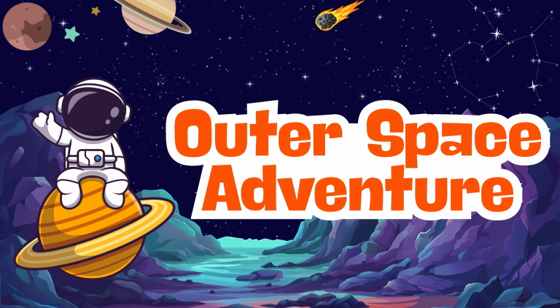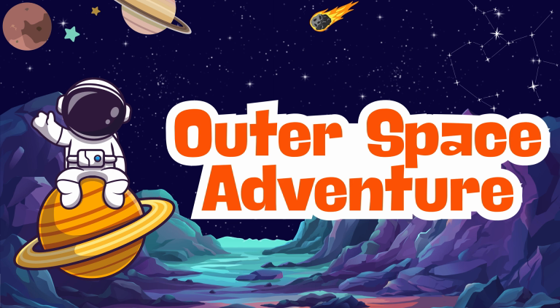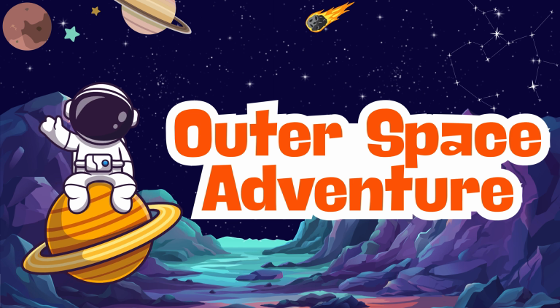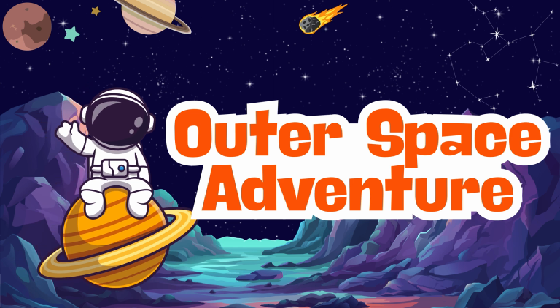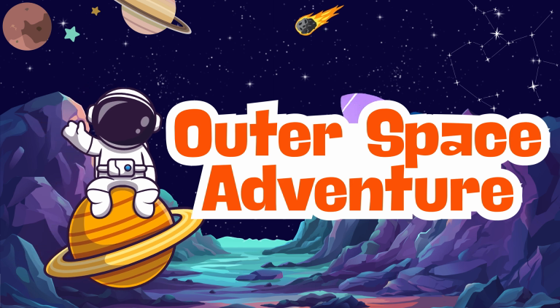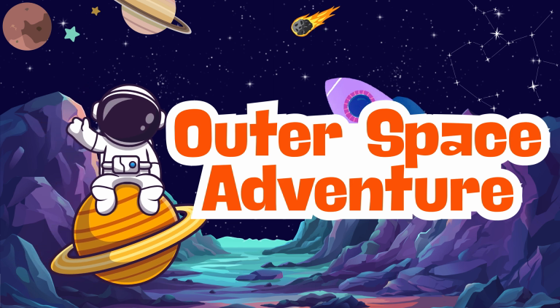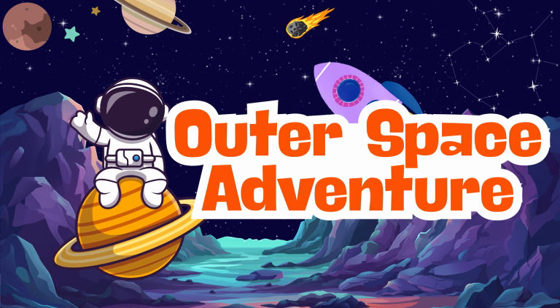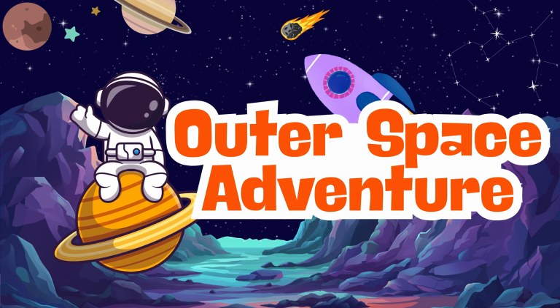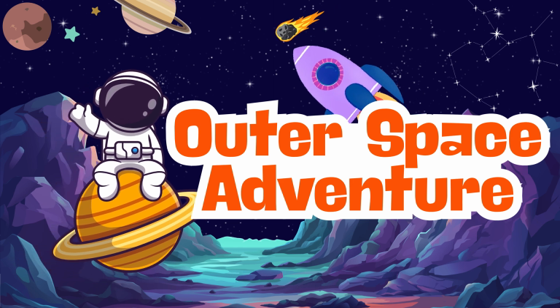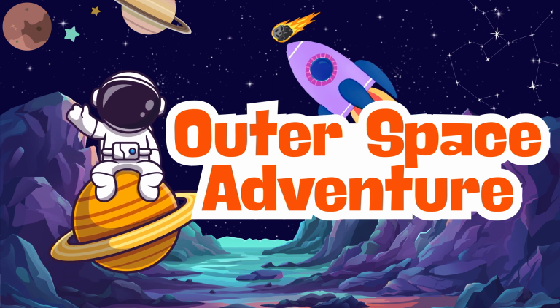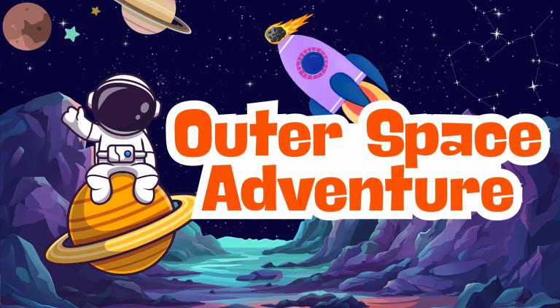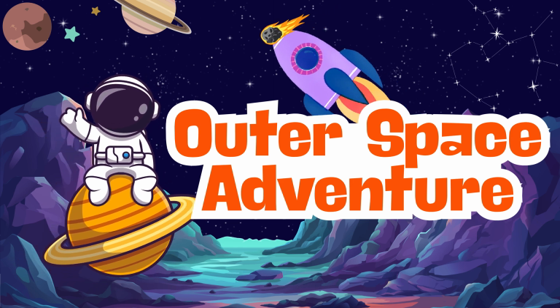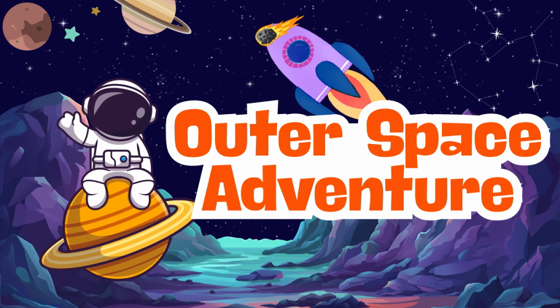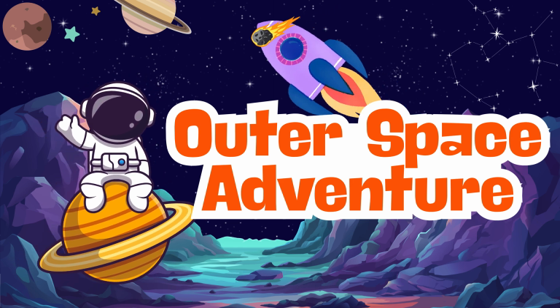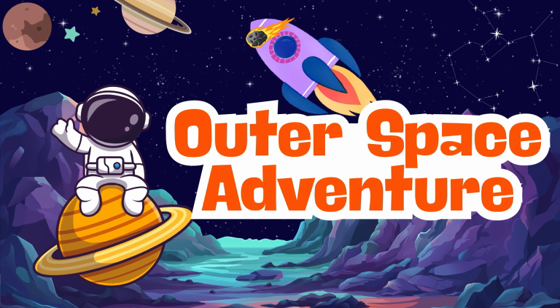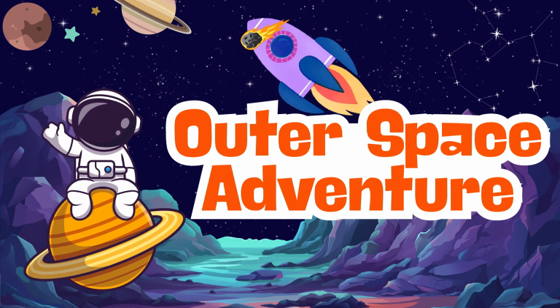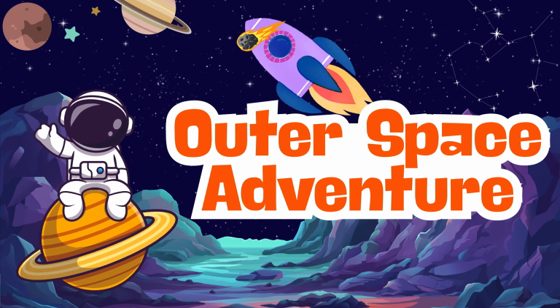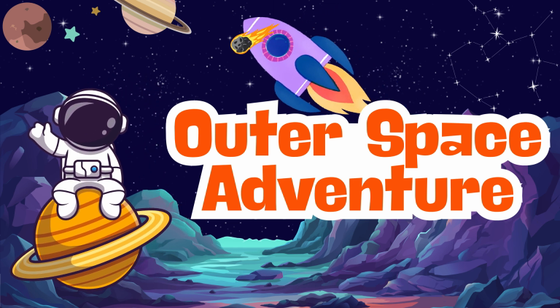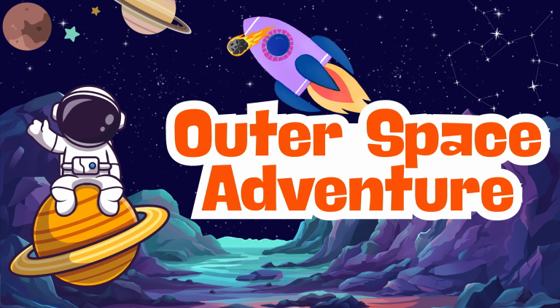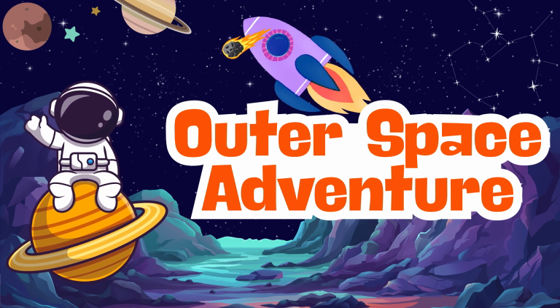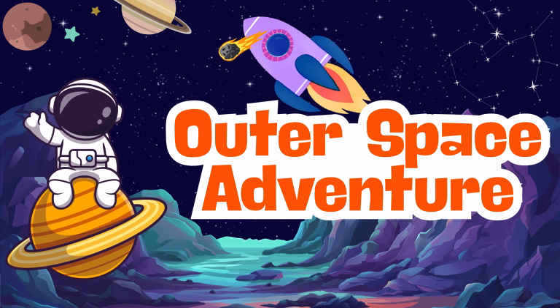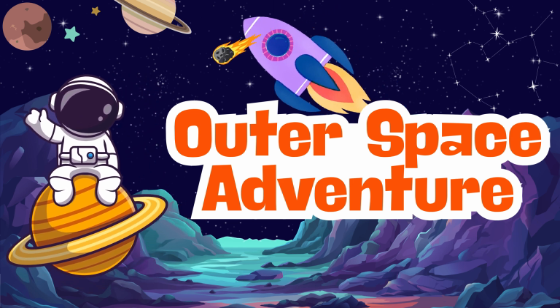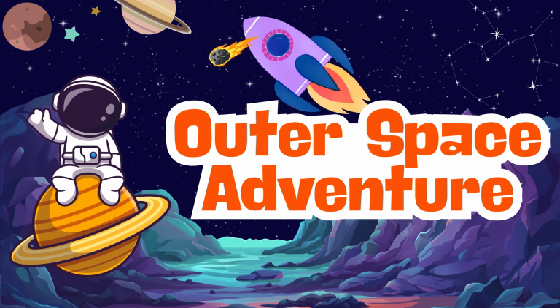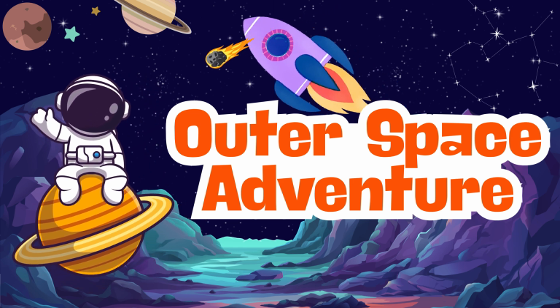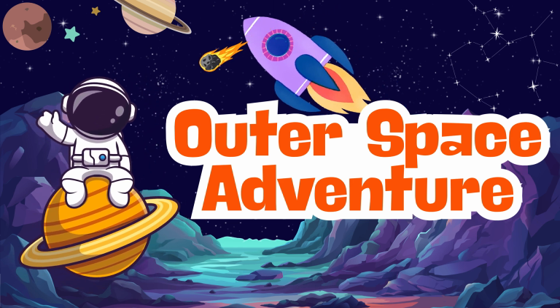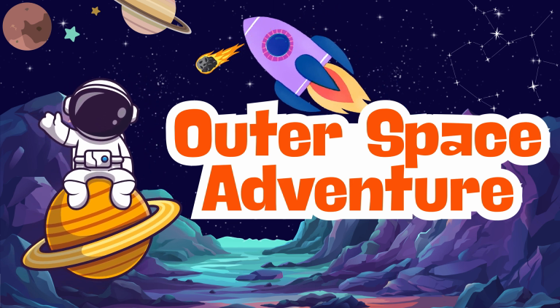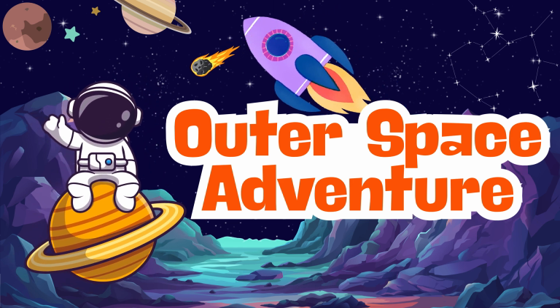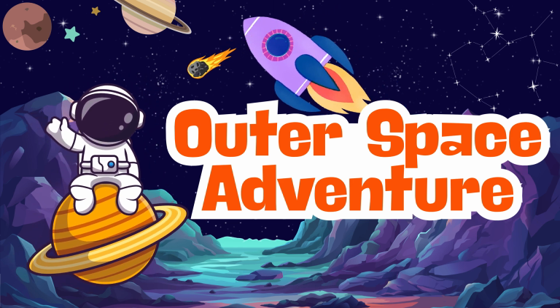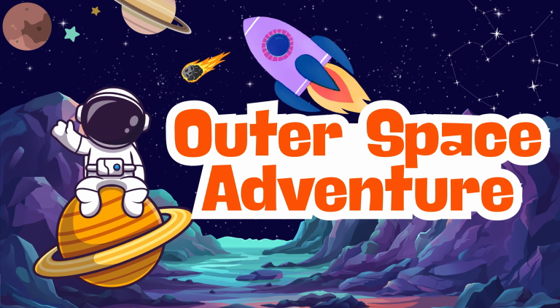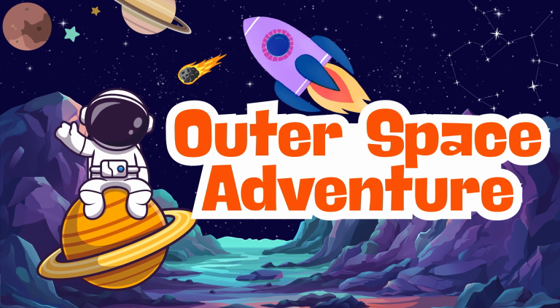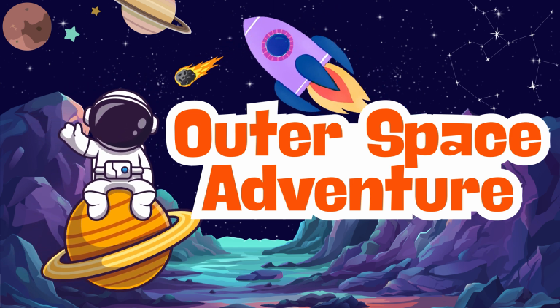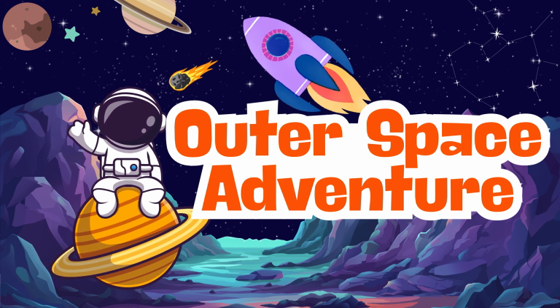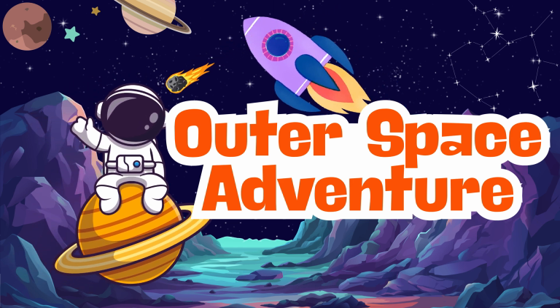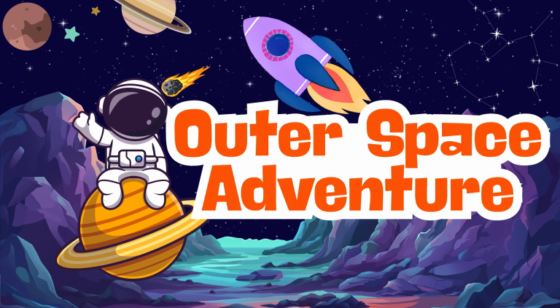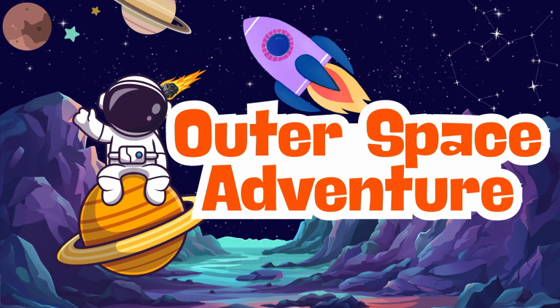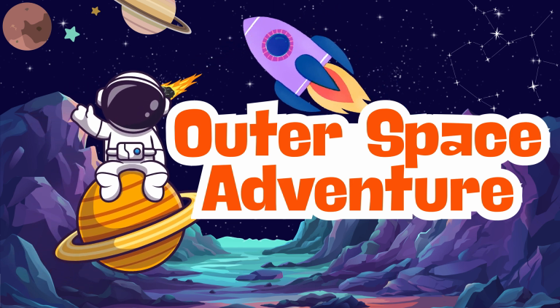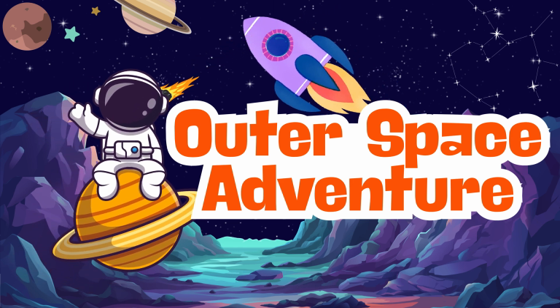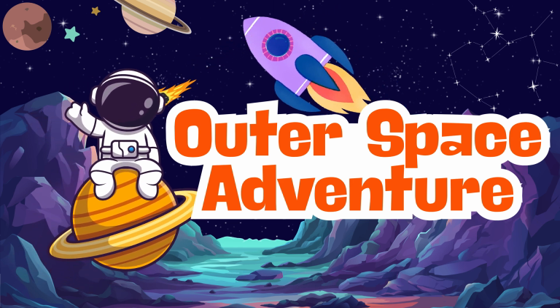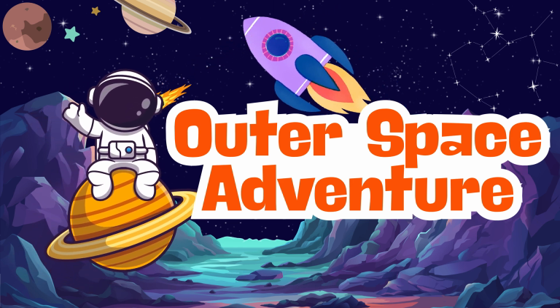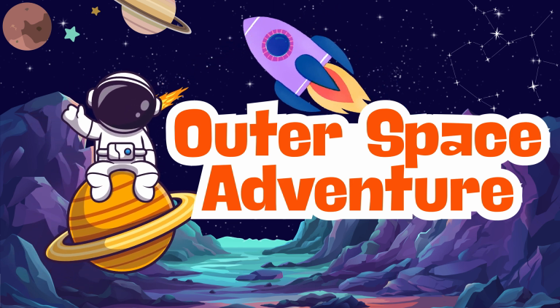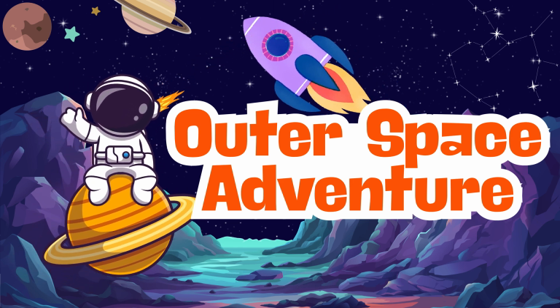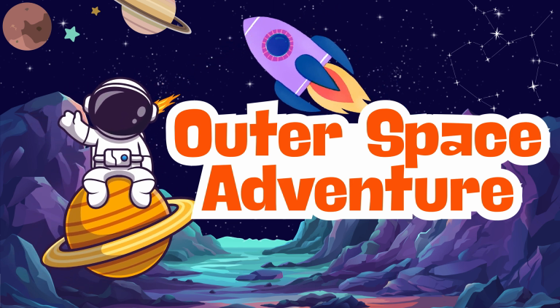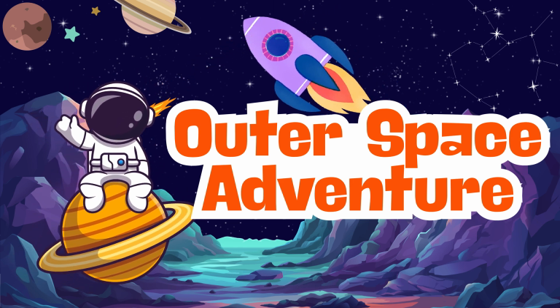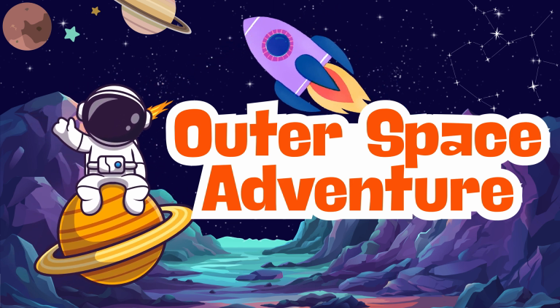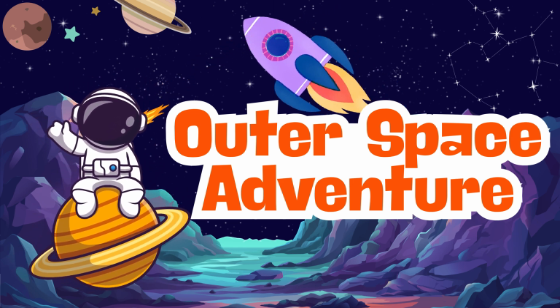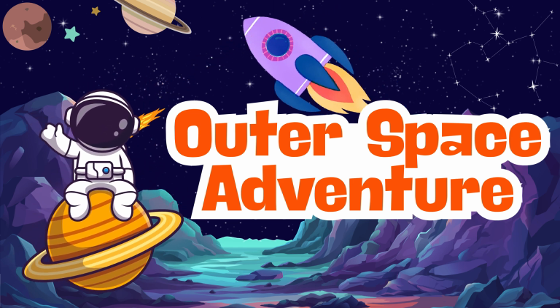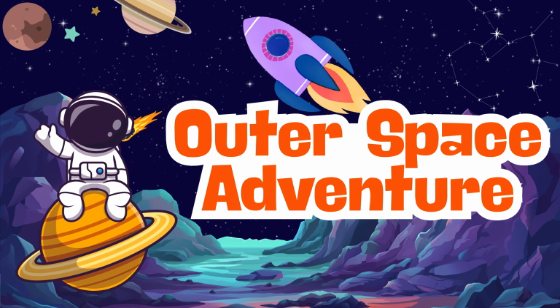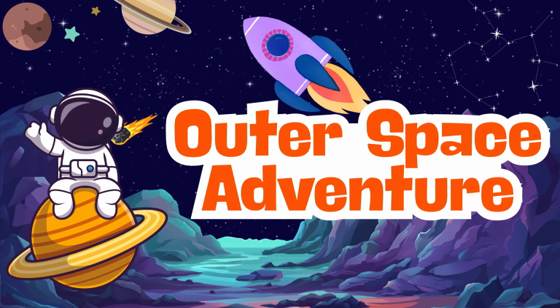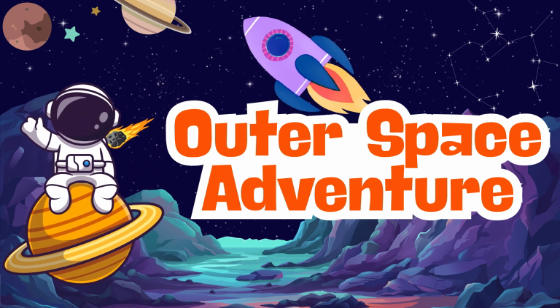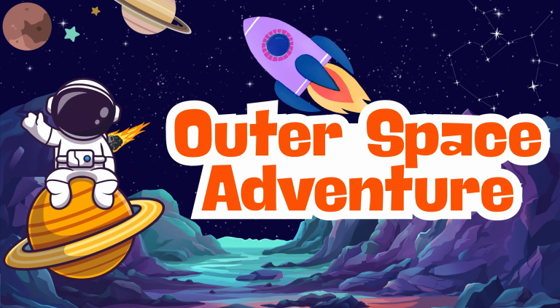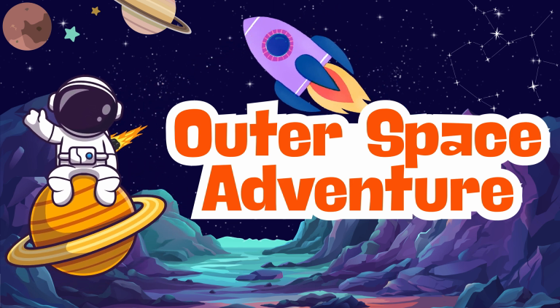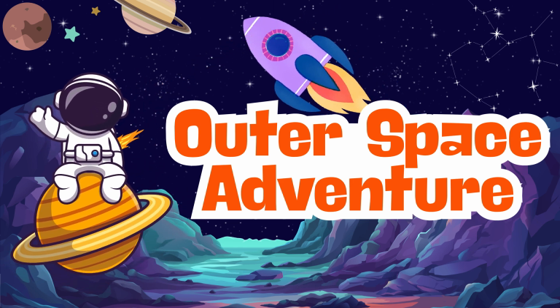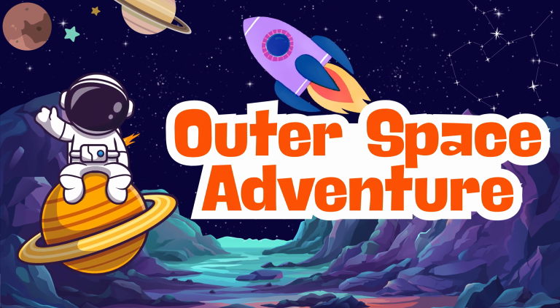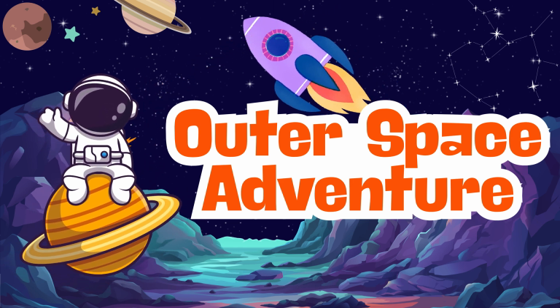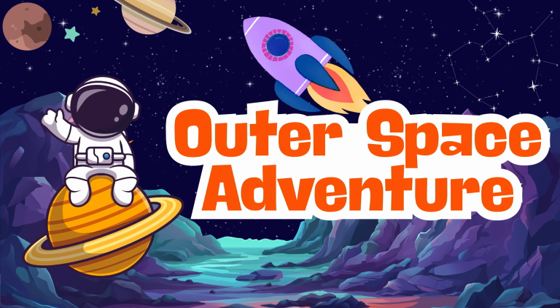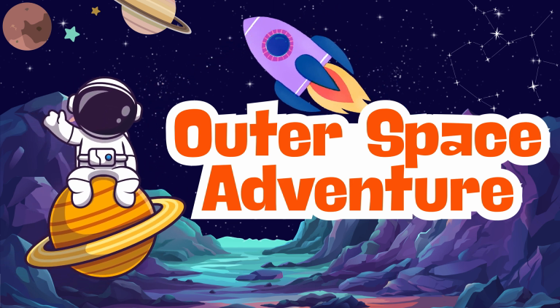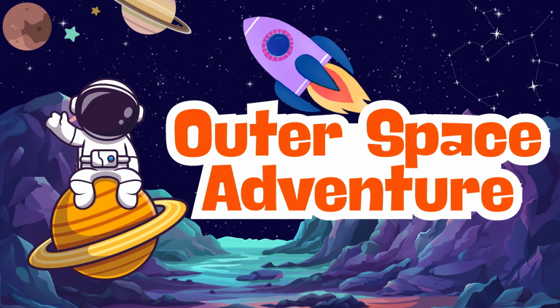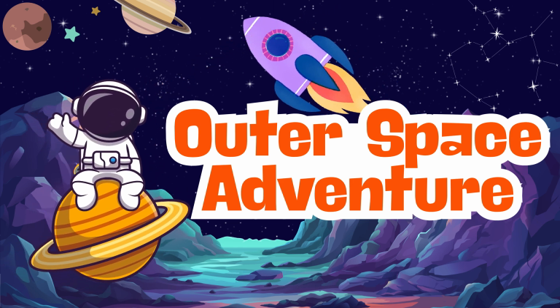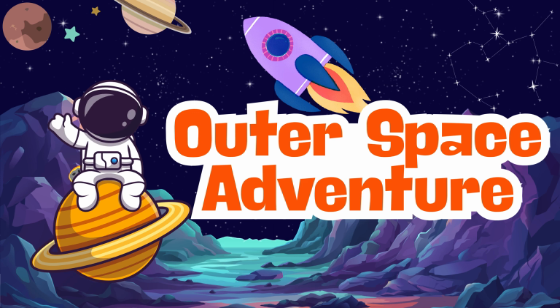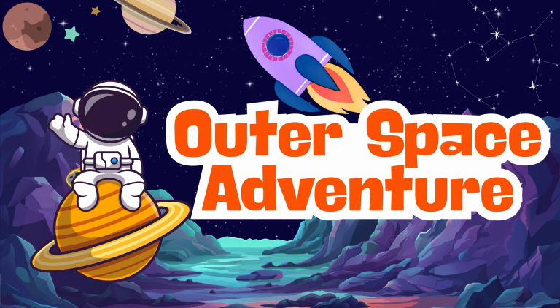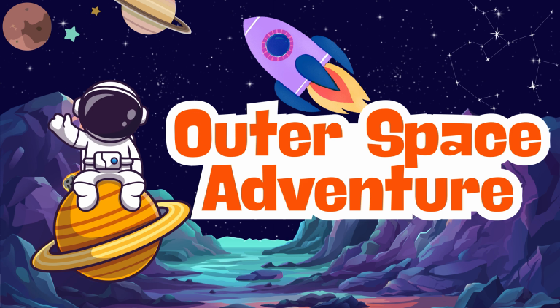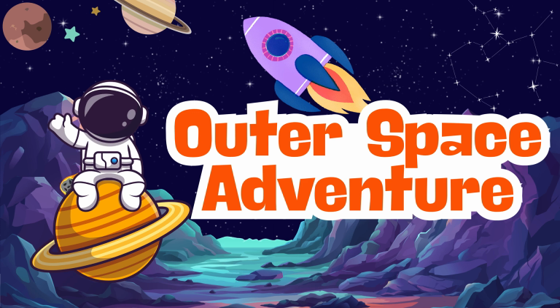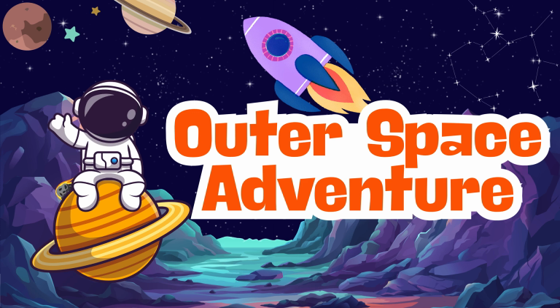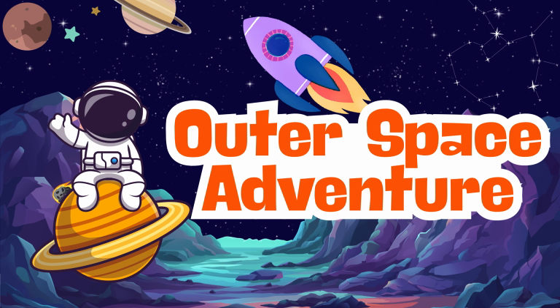Hello, Little Explorers! Today we're going on an adventure all the way to outer space. Let's go!